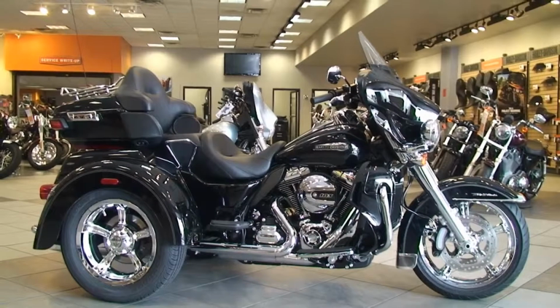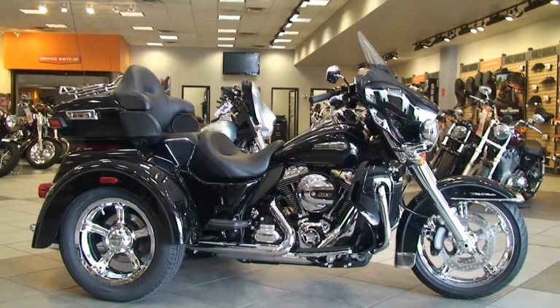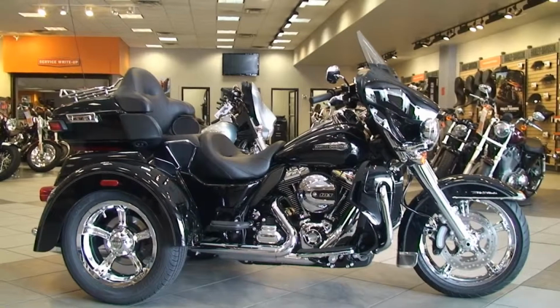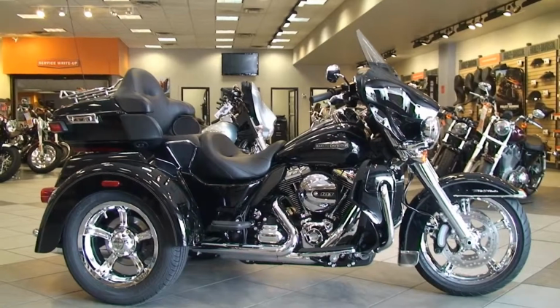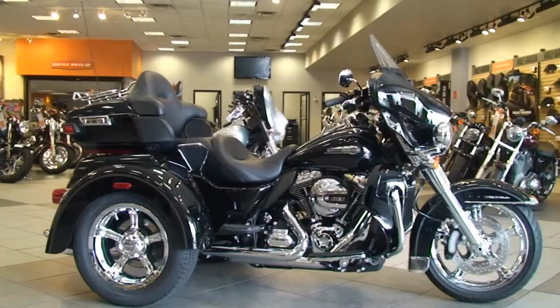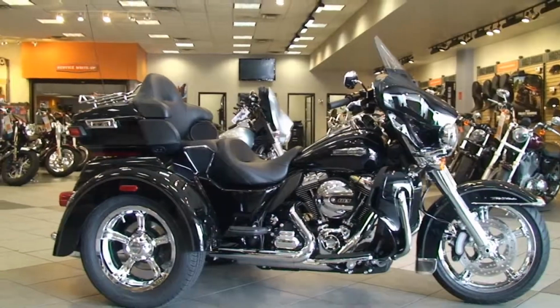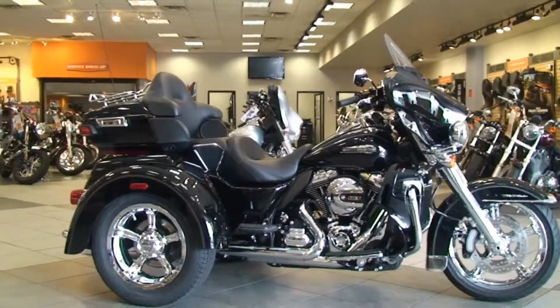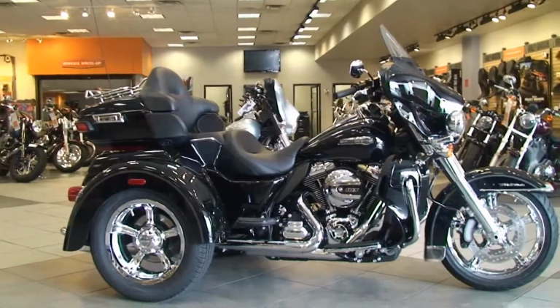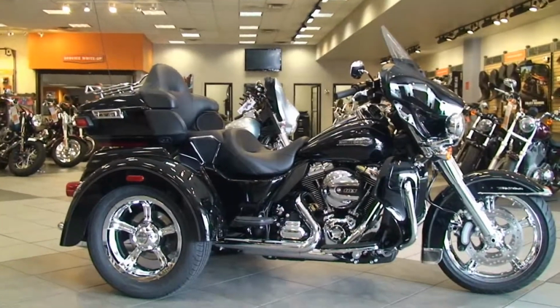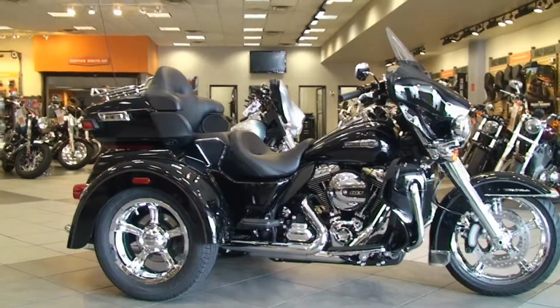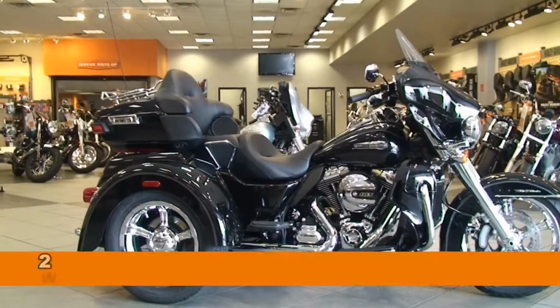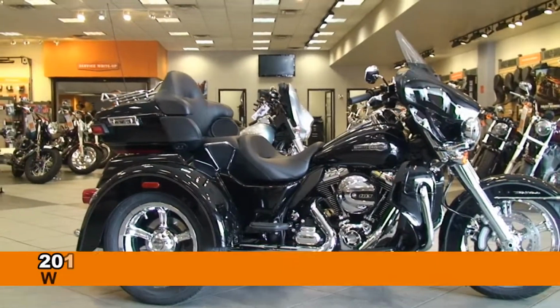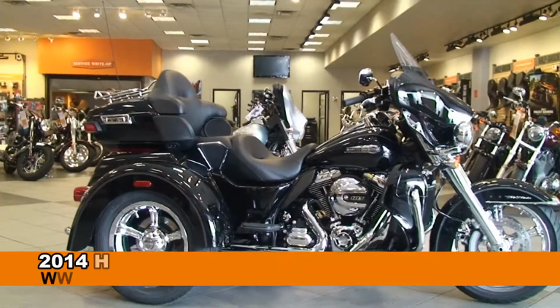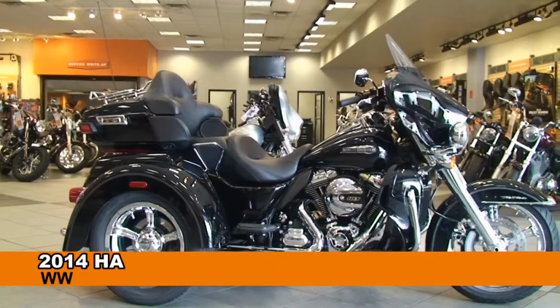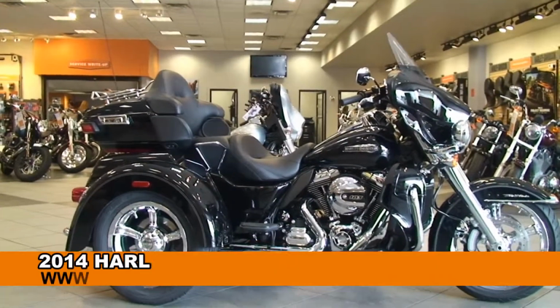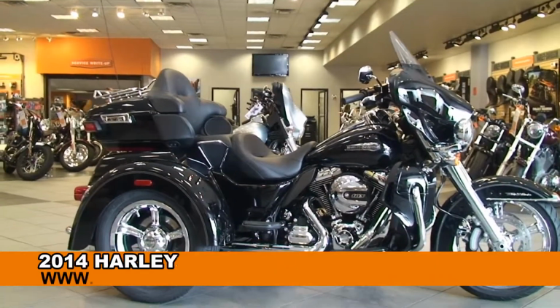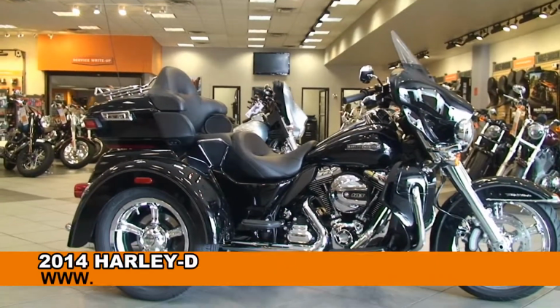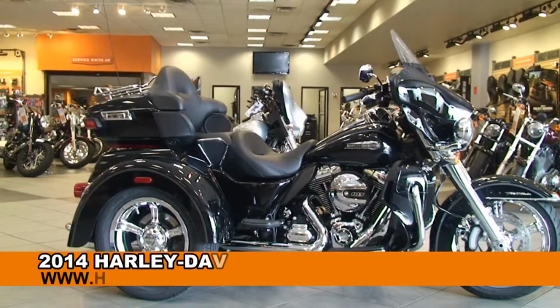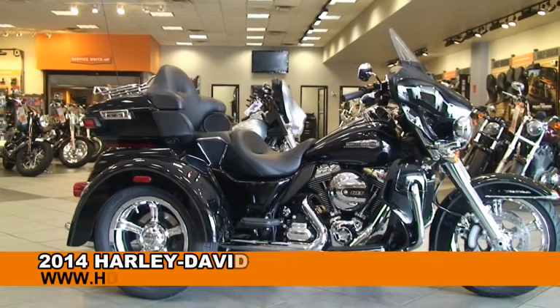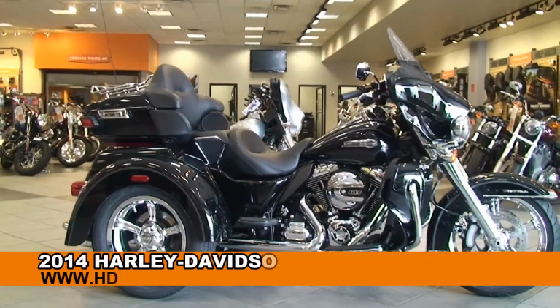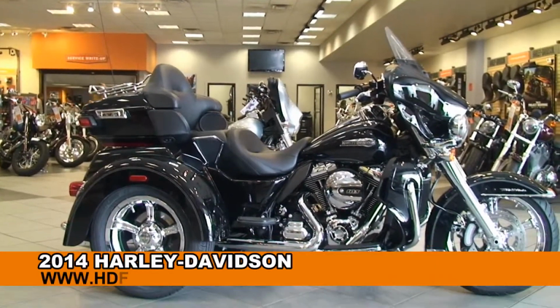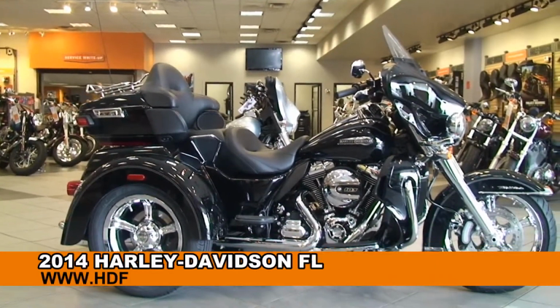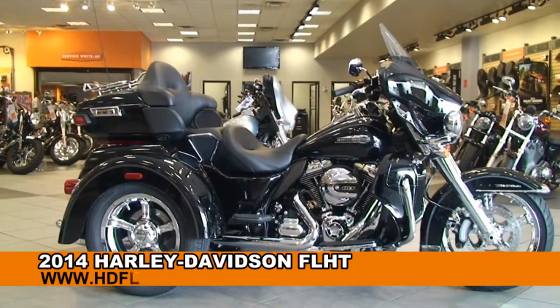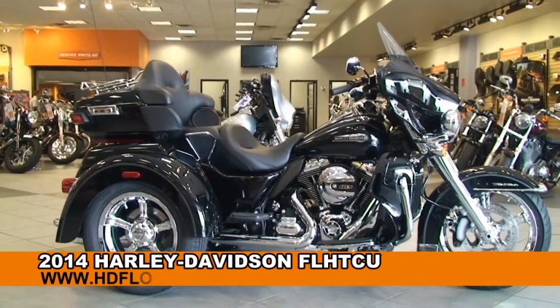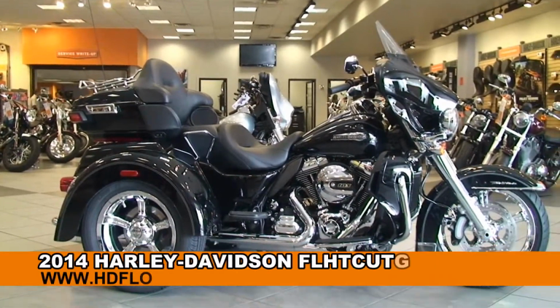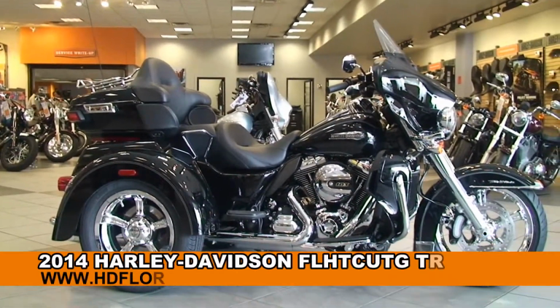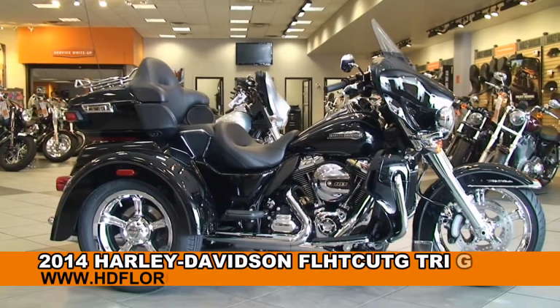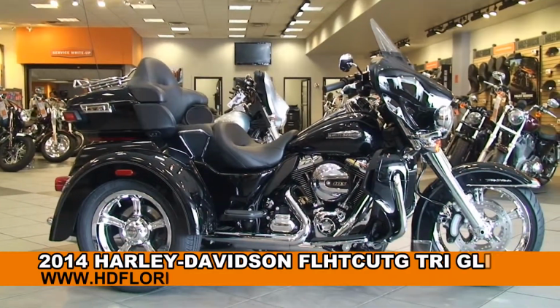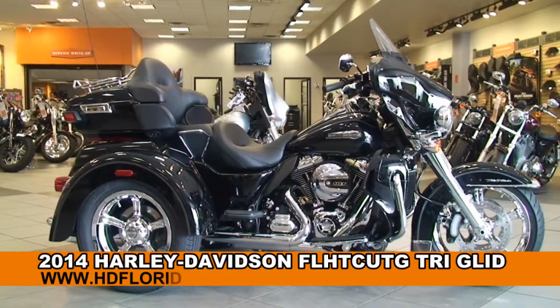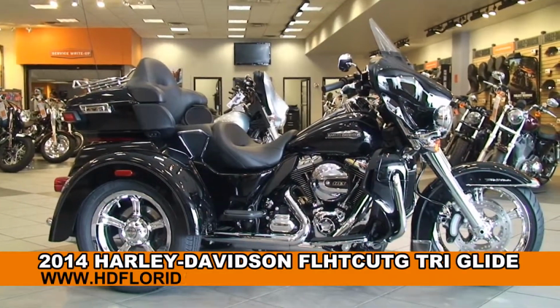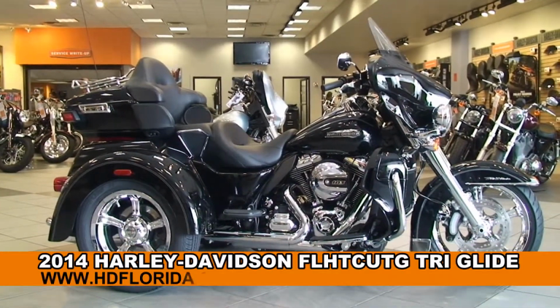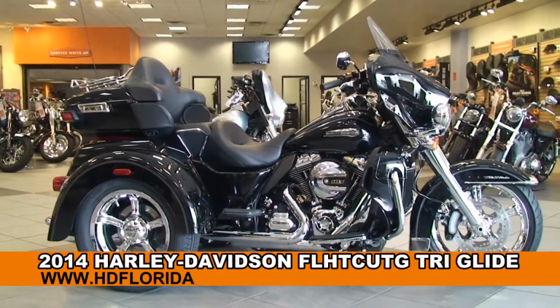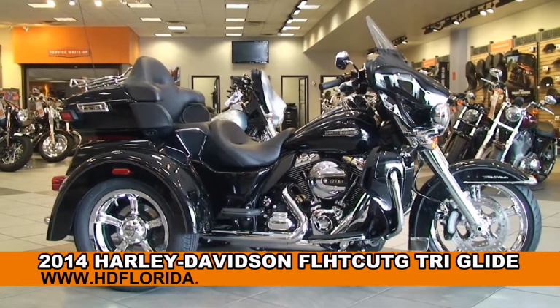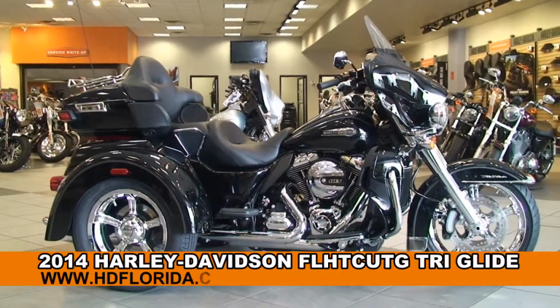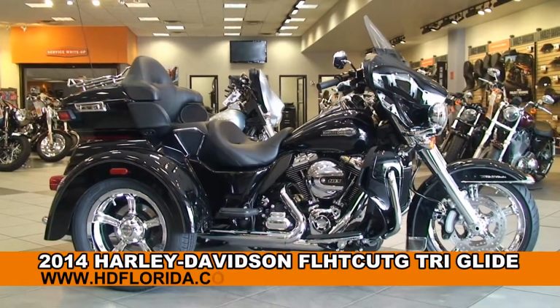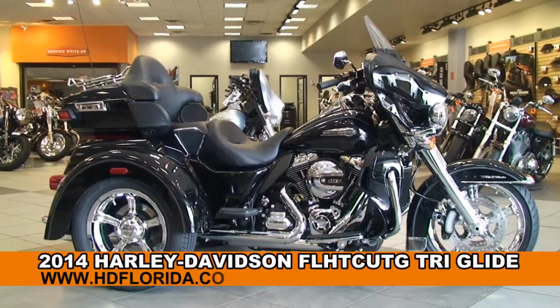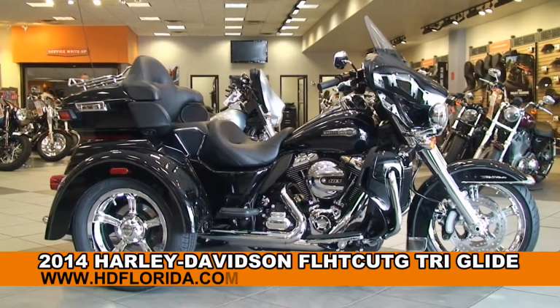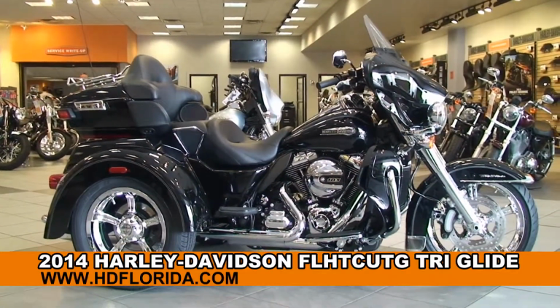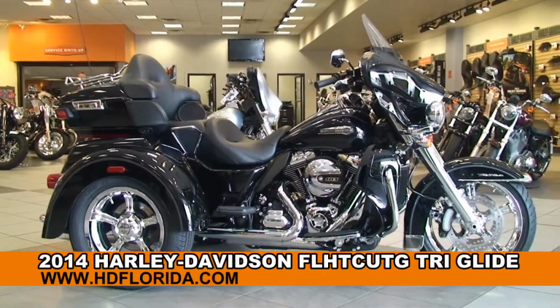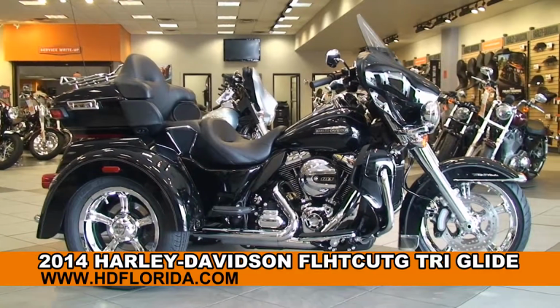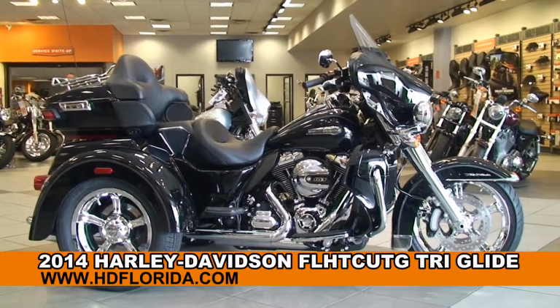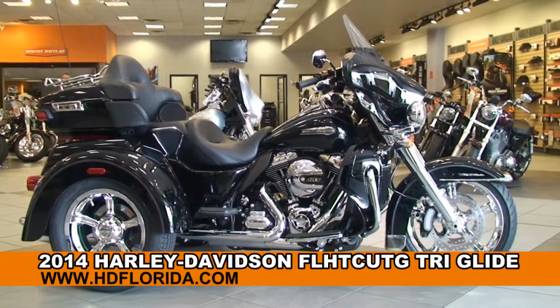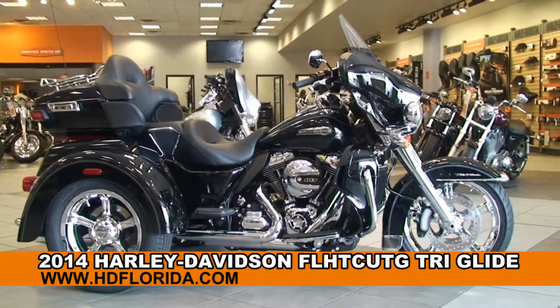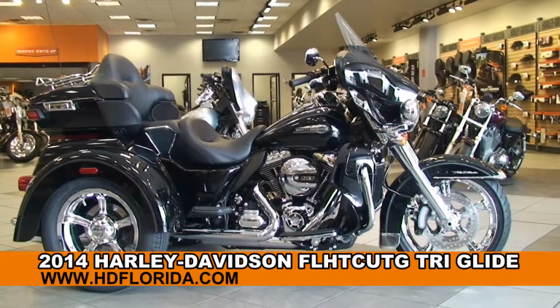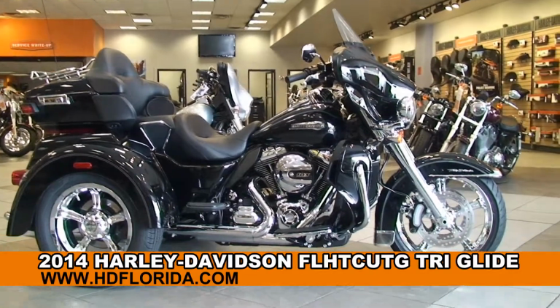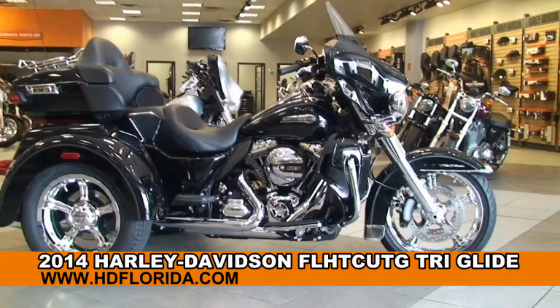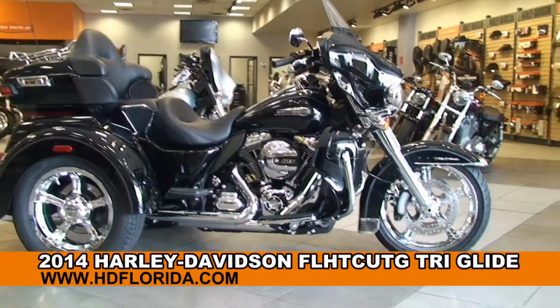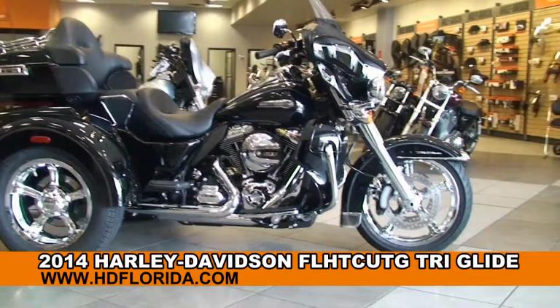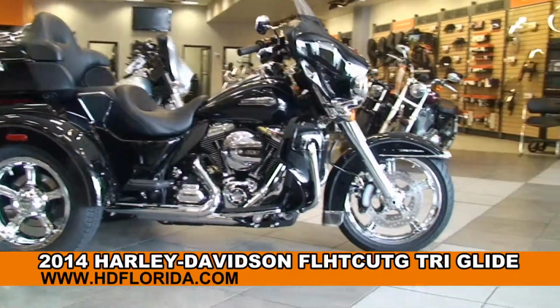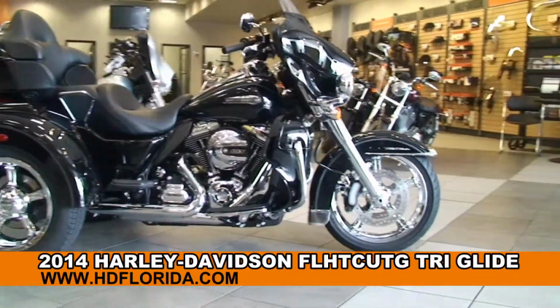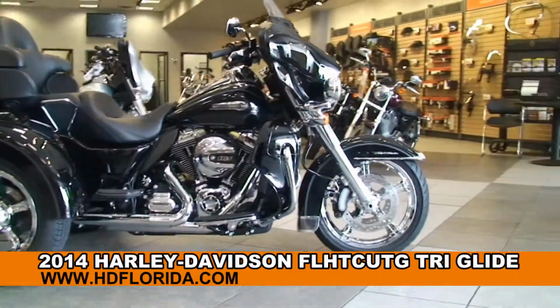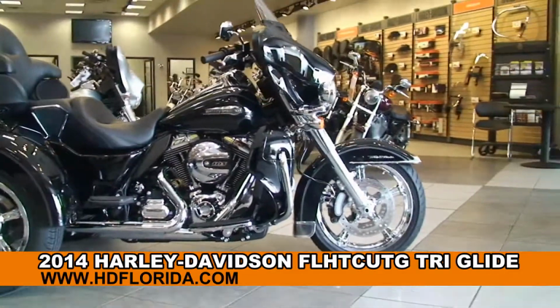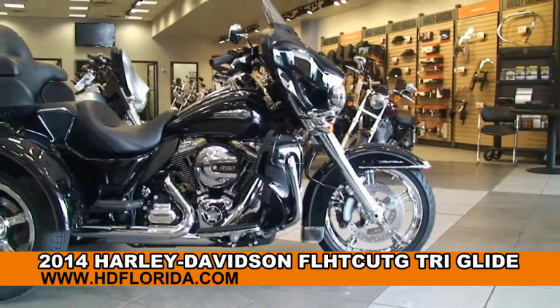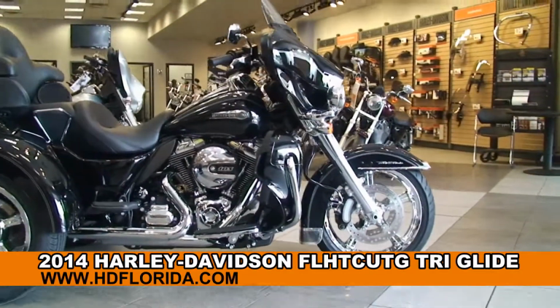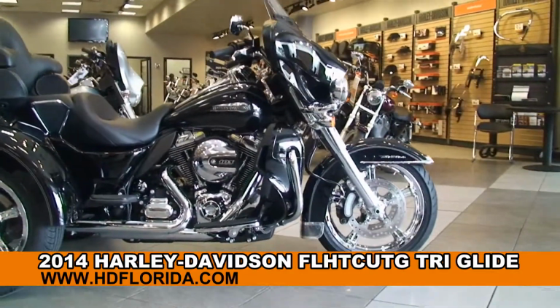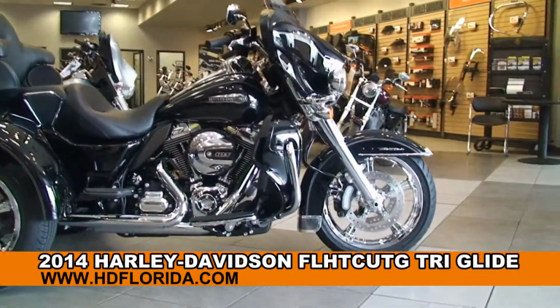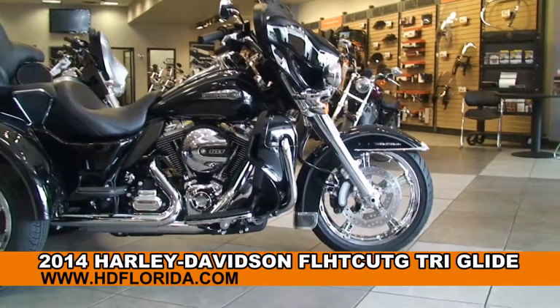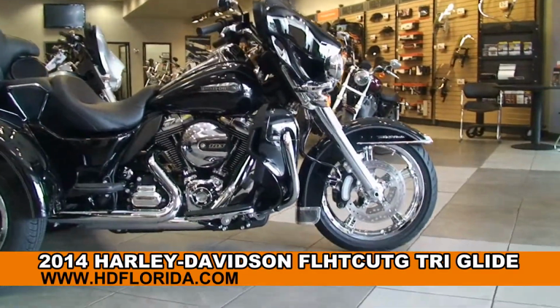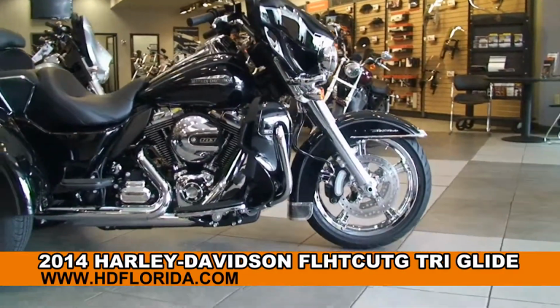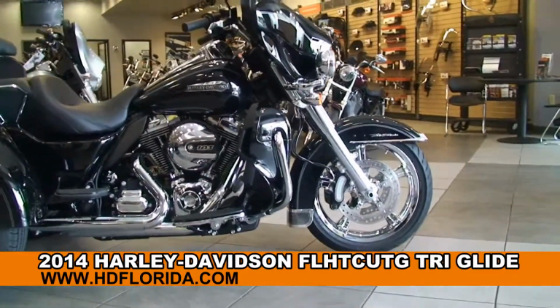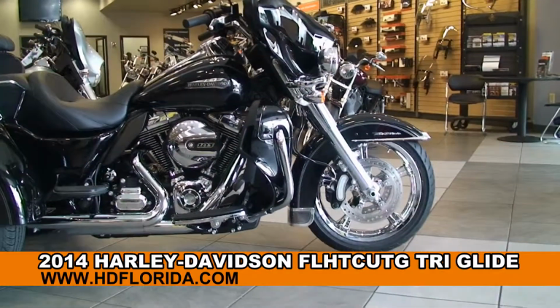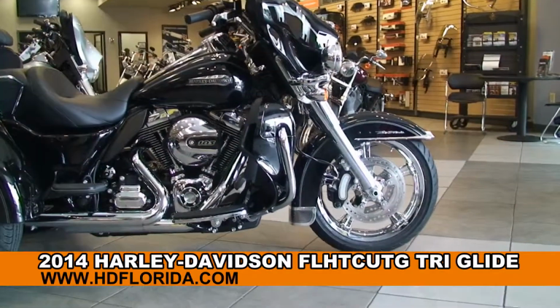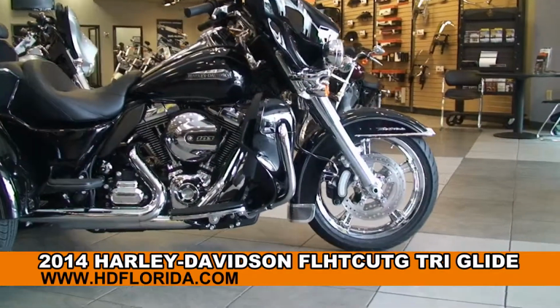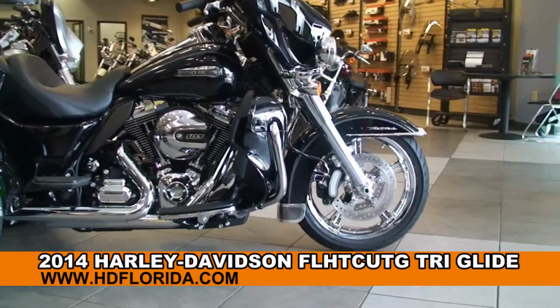Welcome everyone to the world famous Harley-Davidson of Tampa. Today I have for you this 5-star brand new 2014 Tri-Glide.